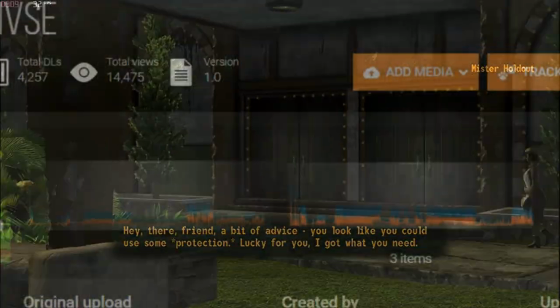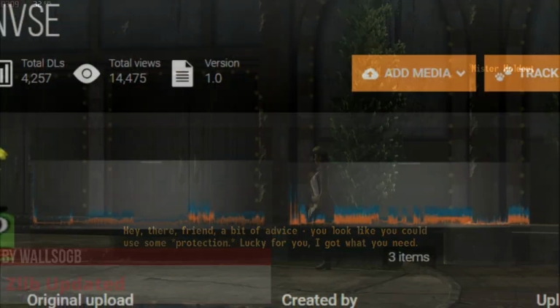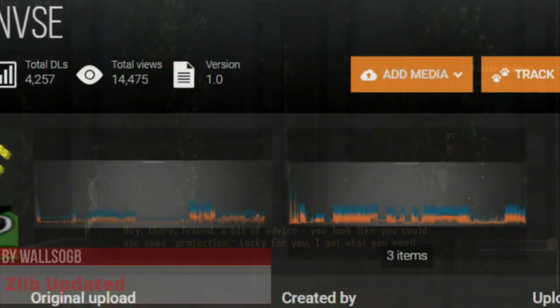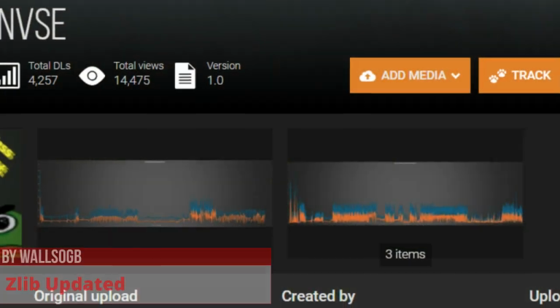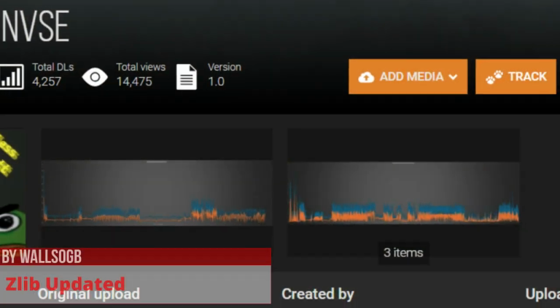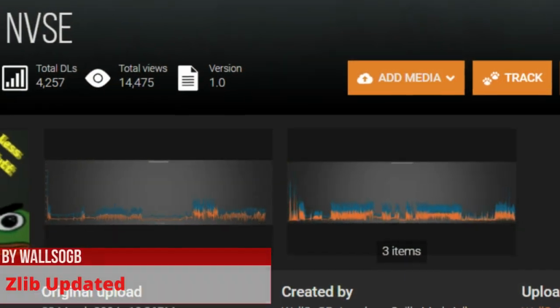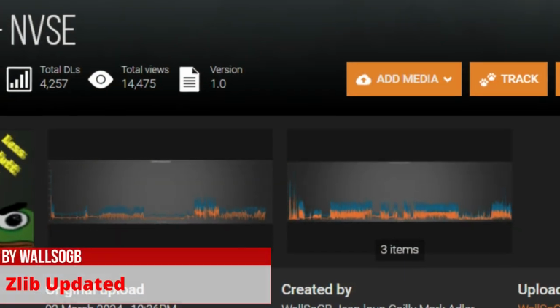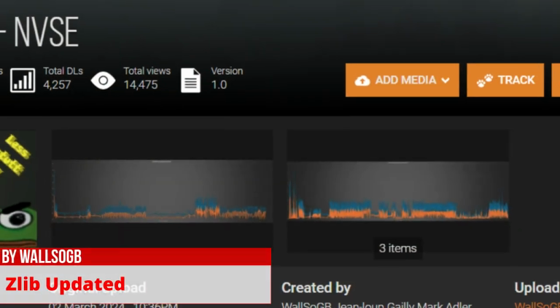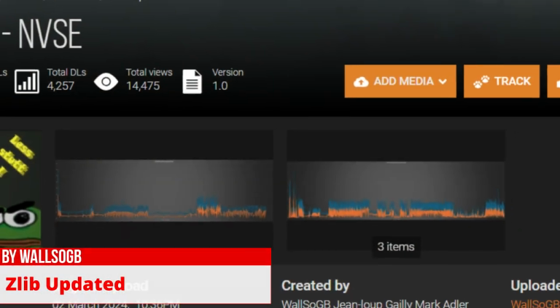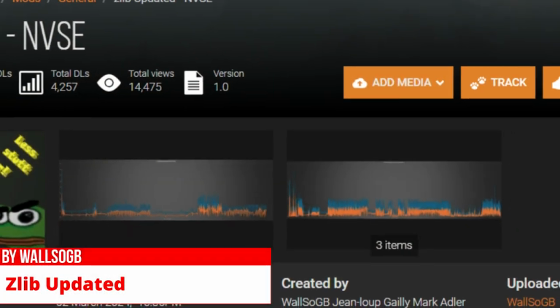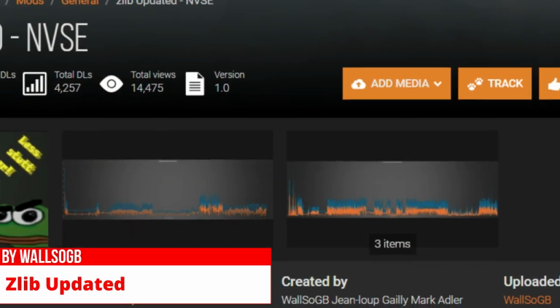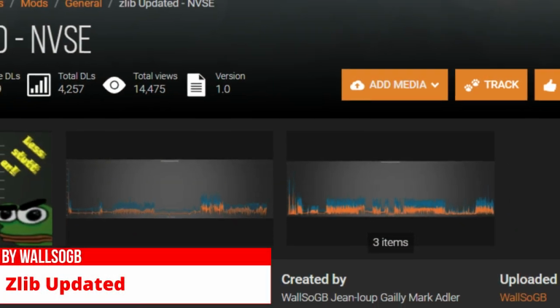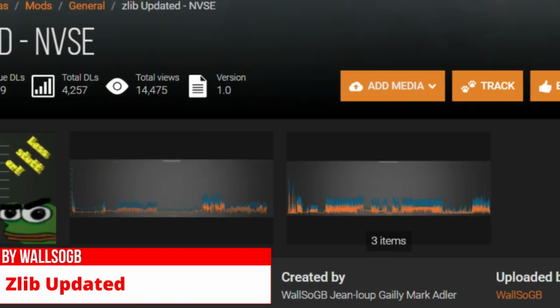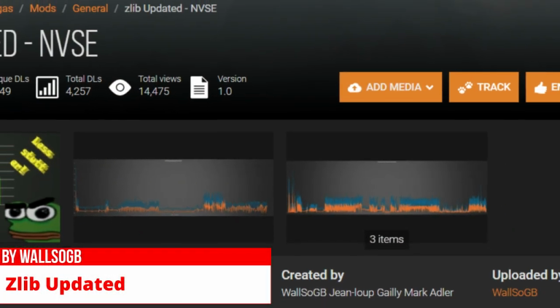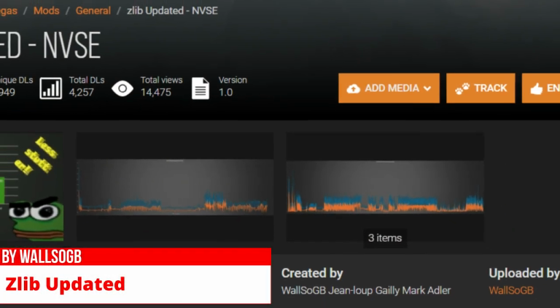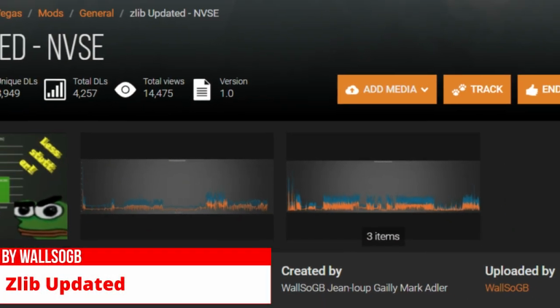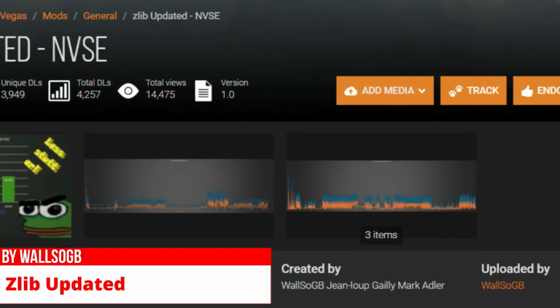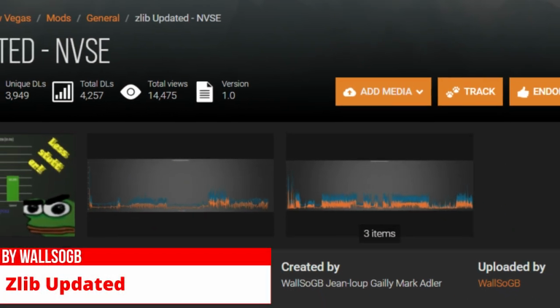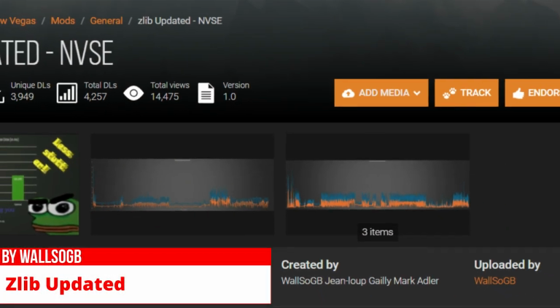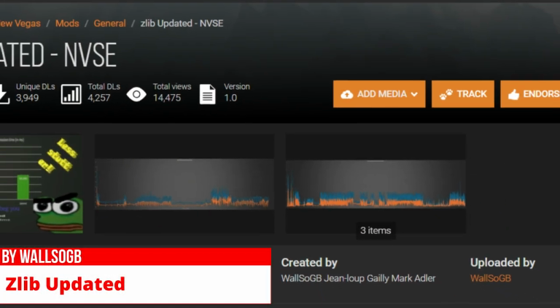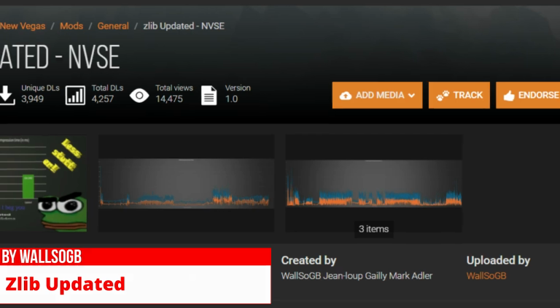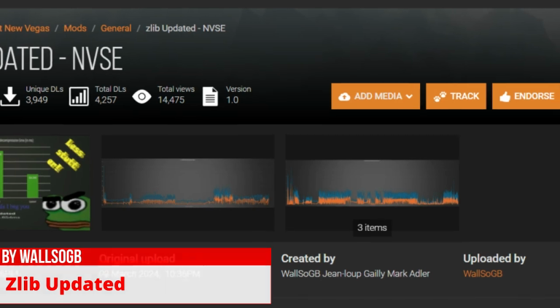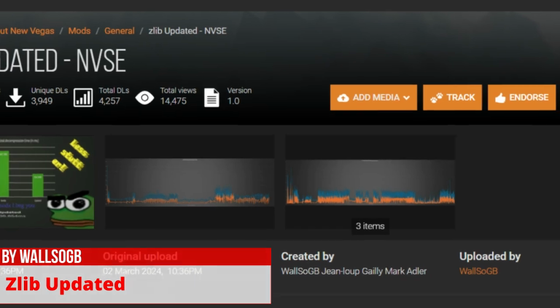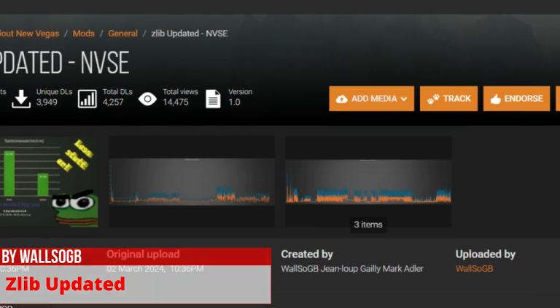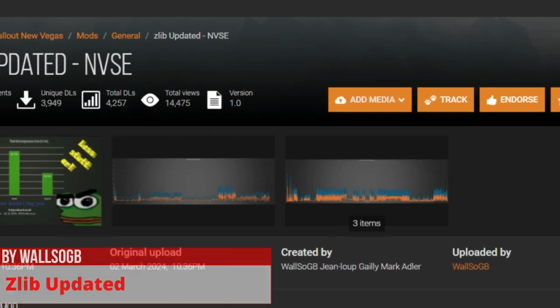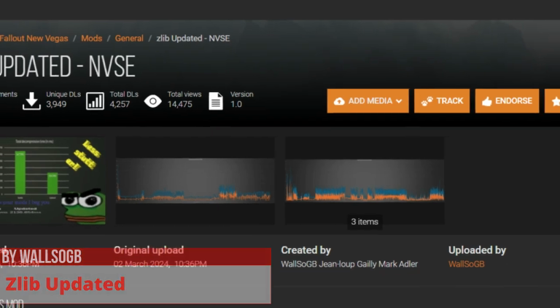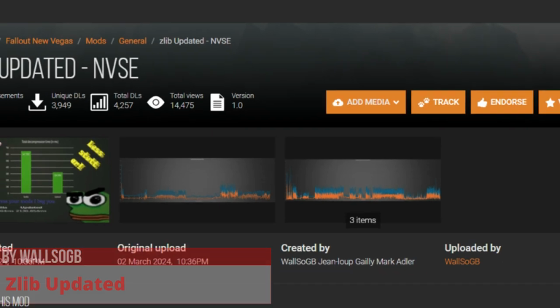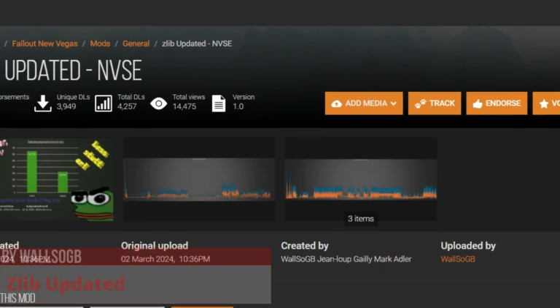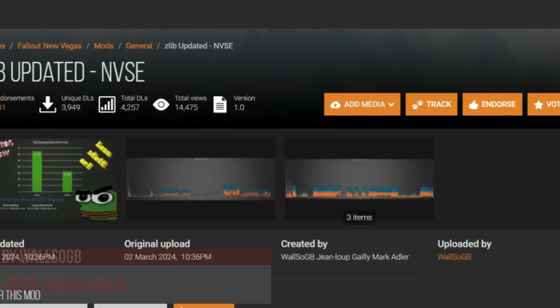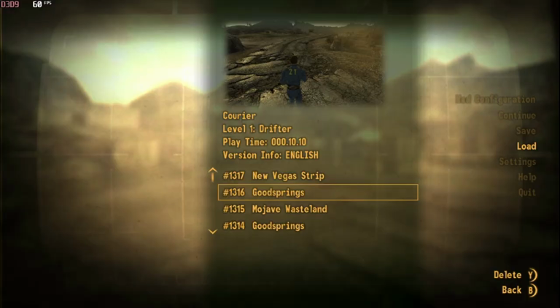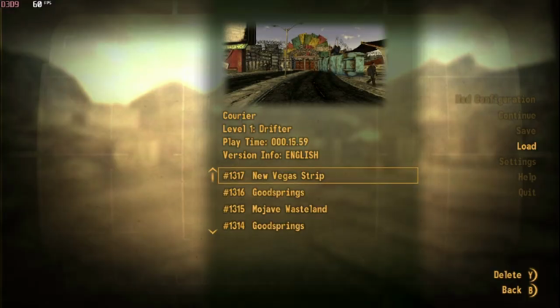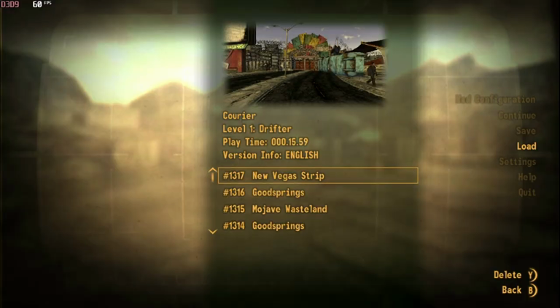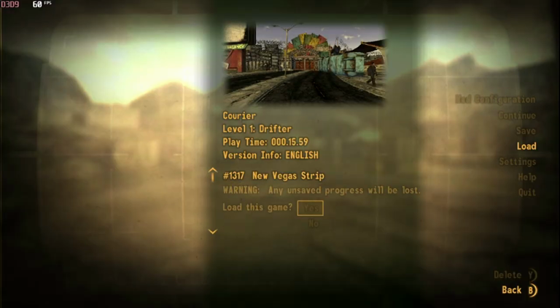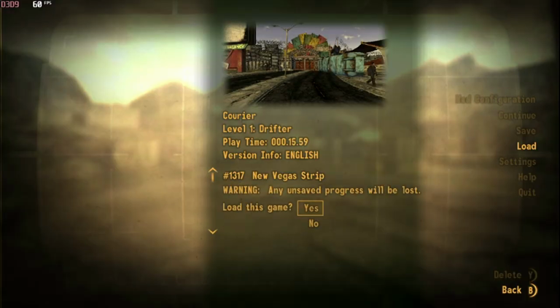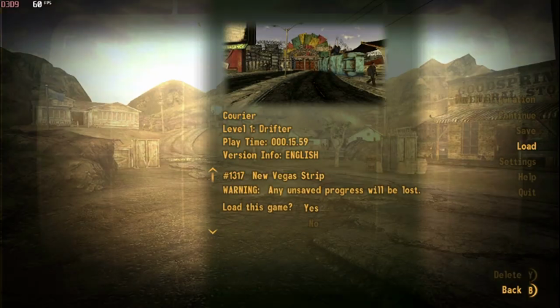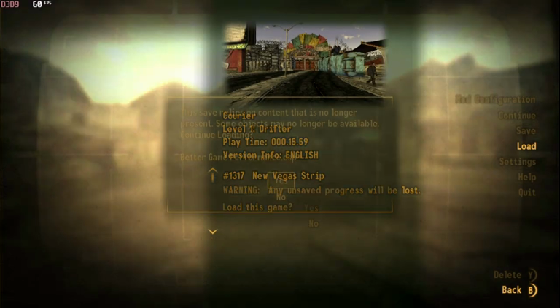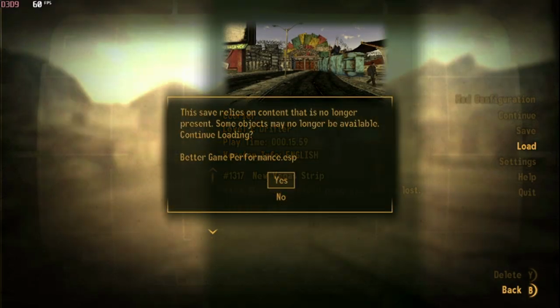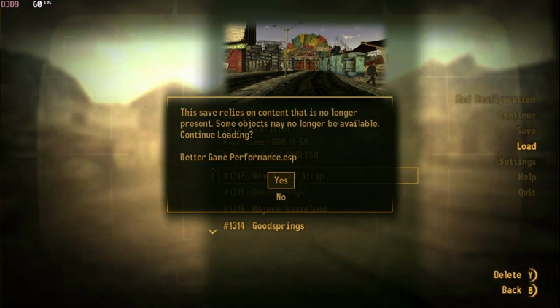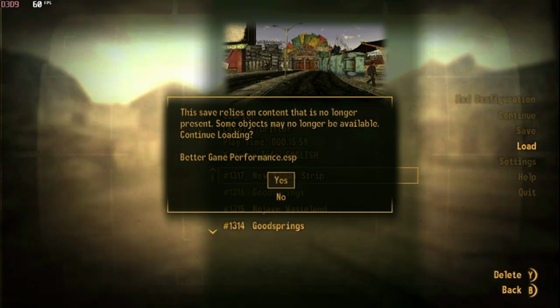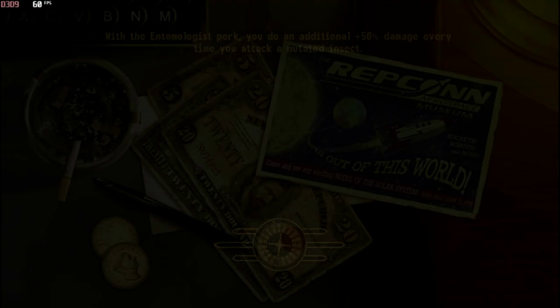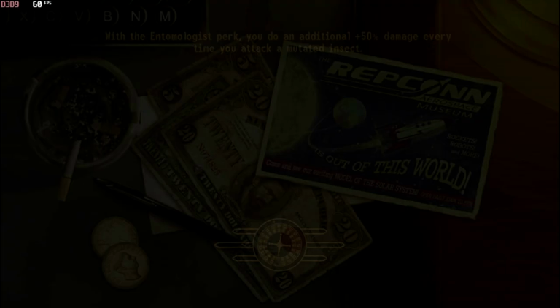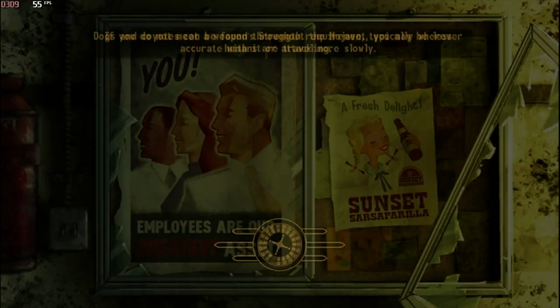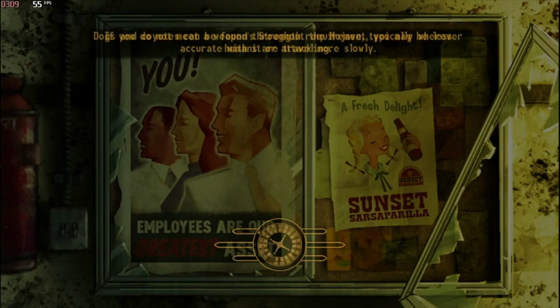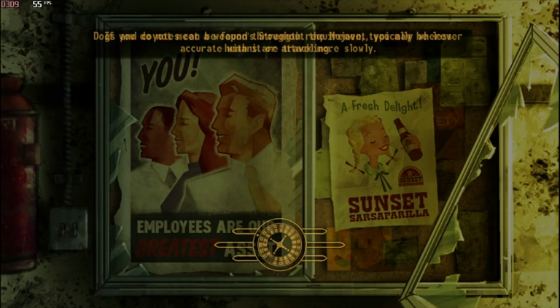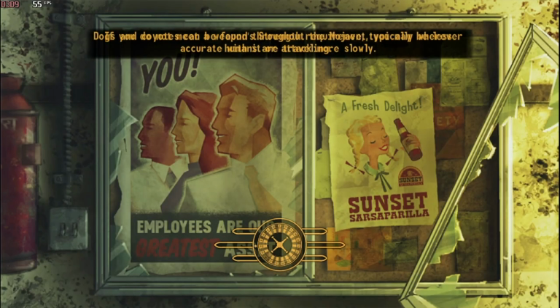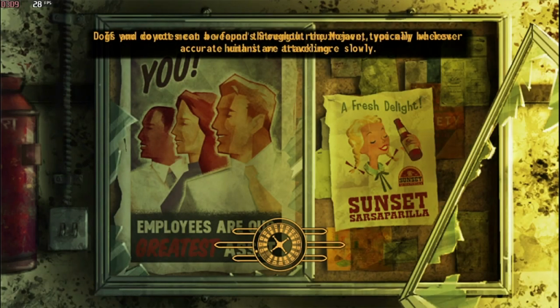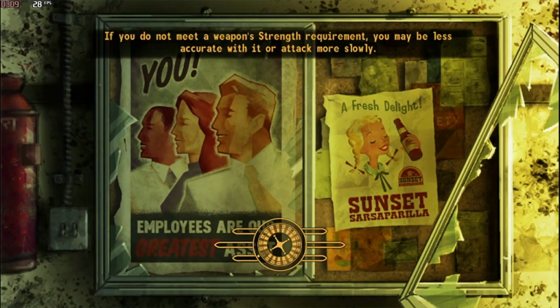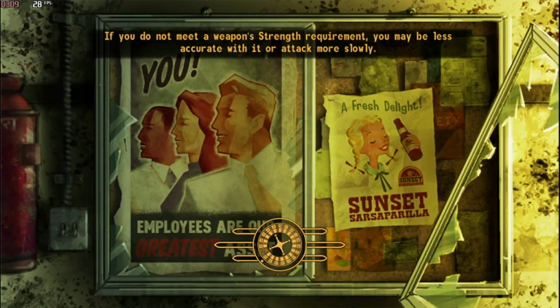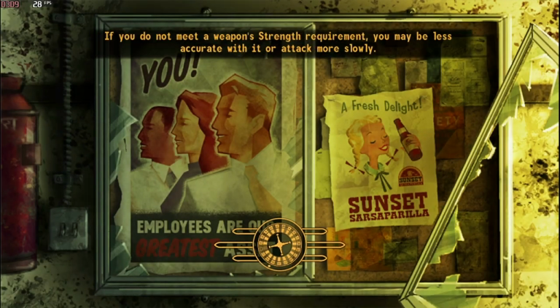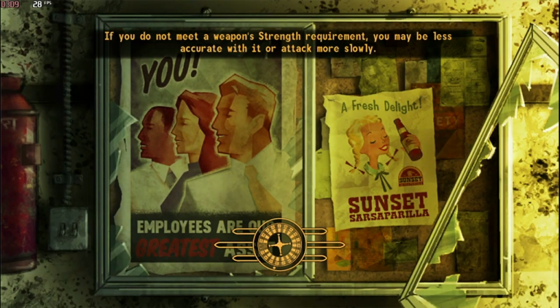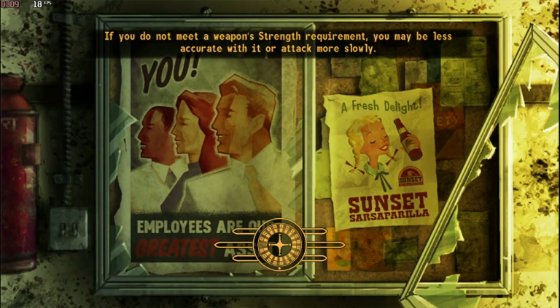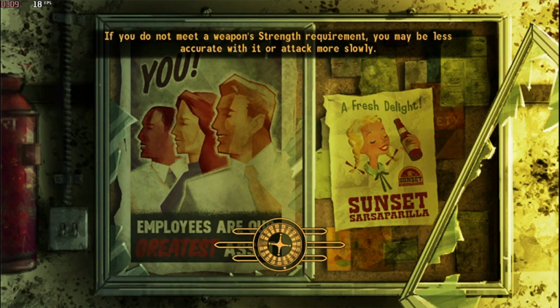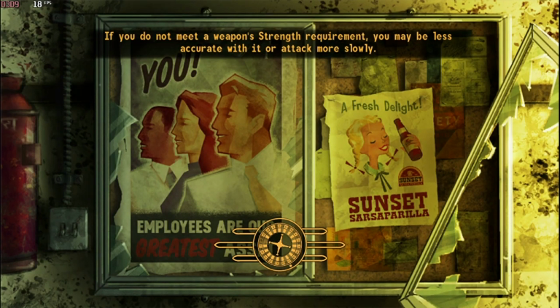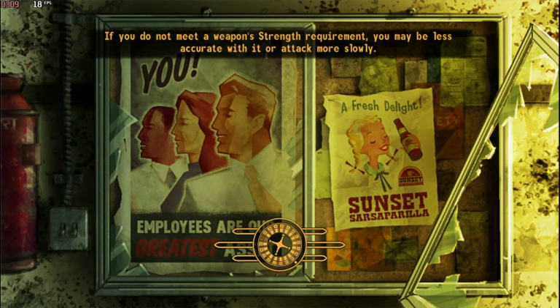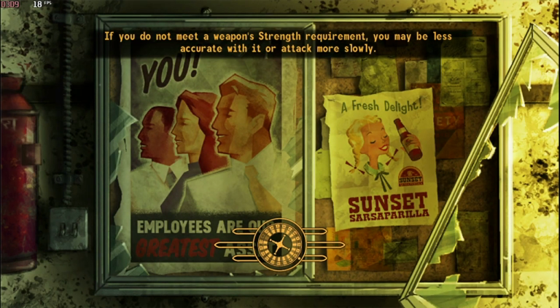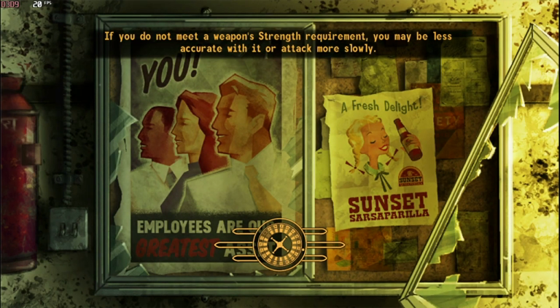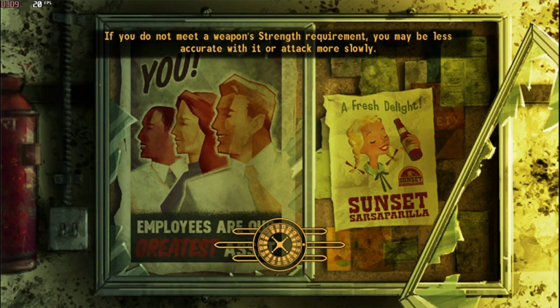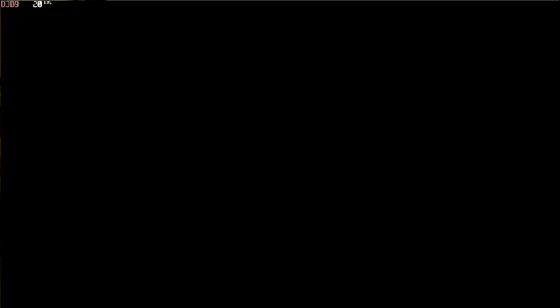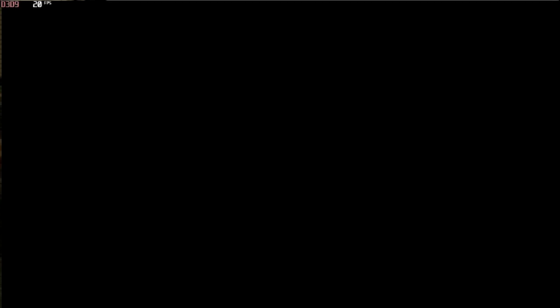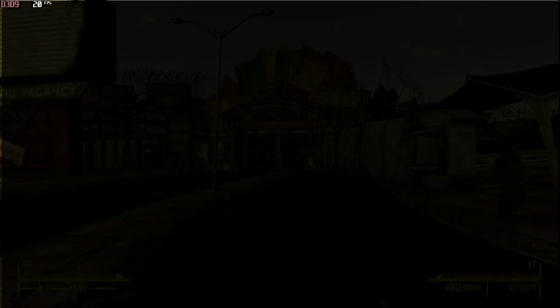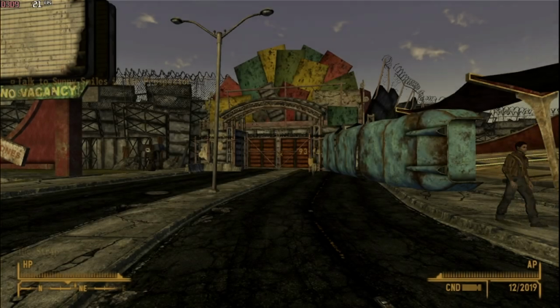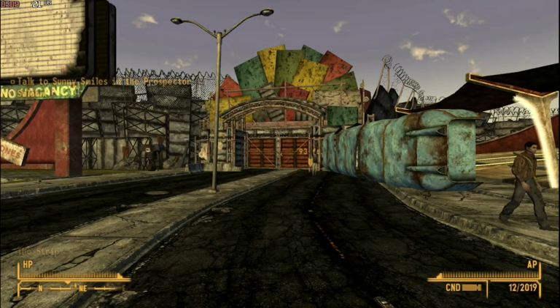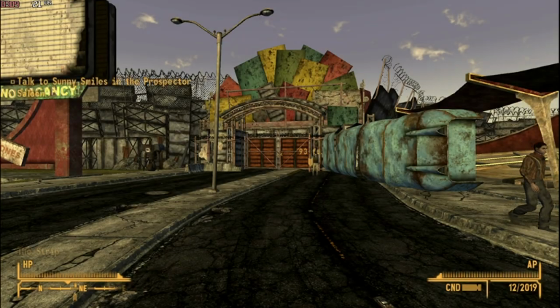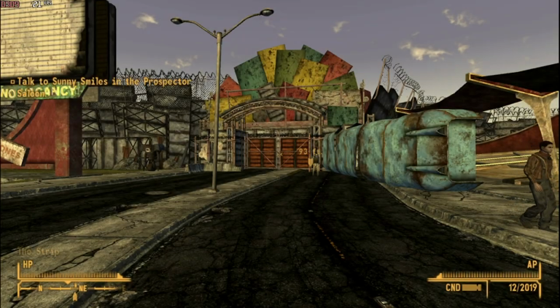Zlib, updated by WalsowGB, updates the game's BSA compression which helps with faster loading and less stutter.